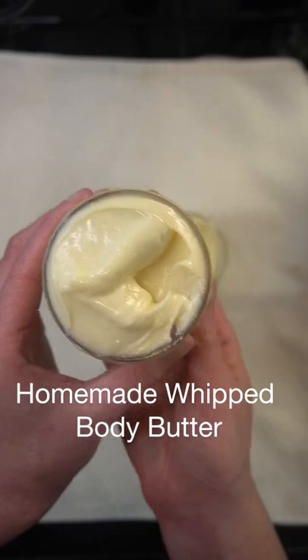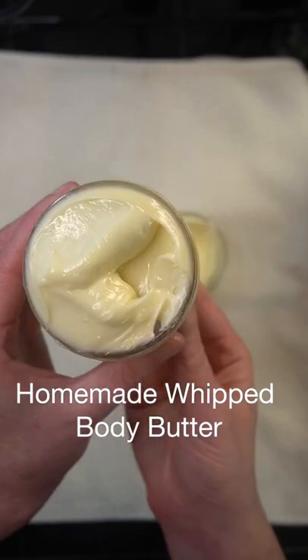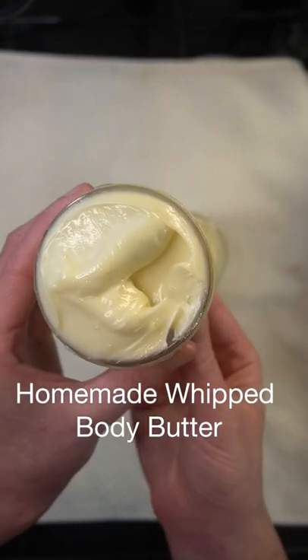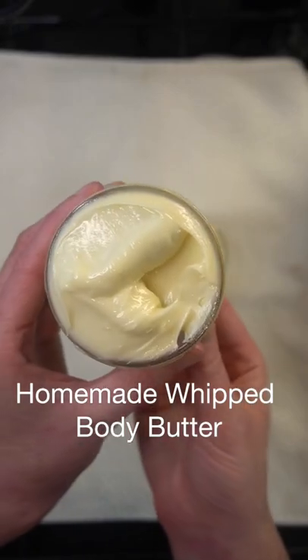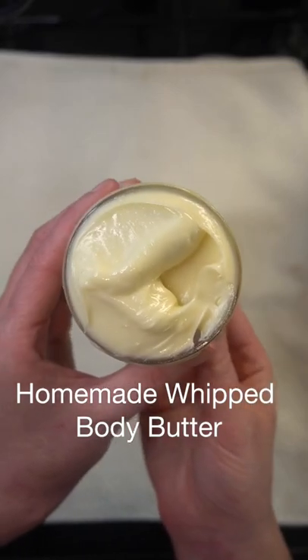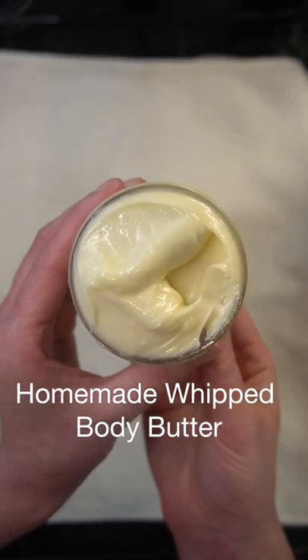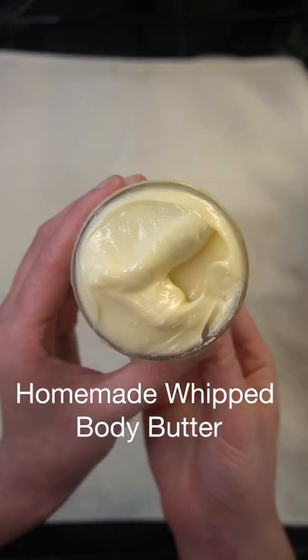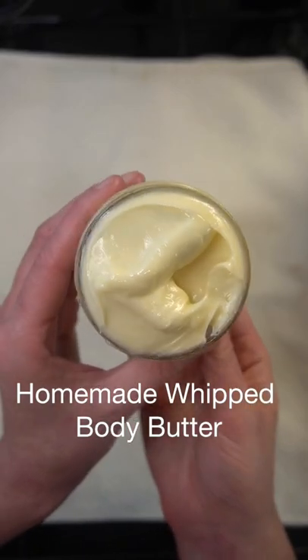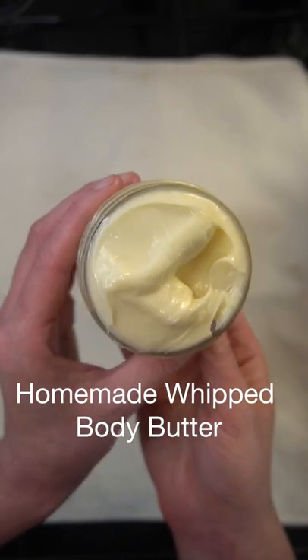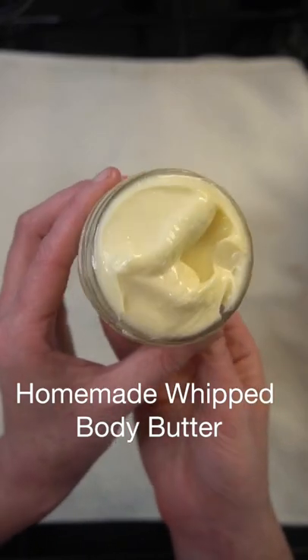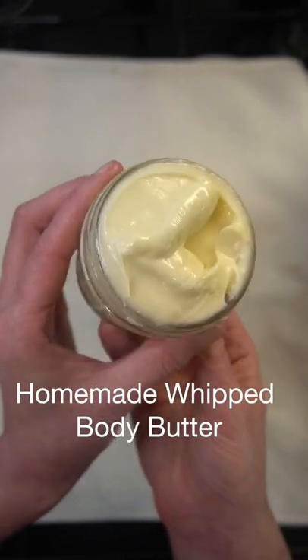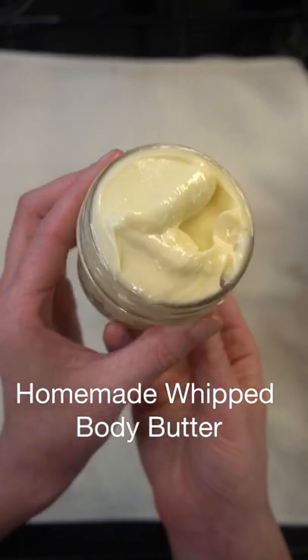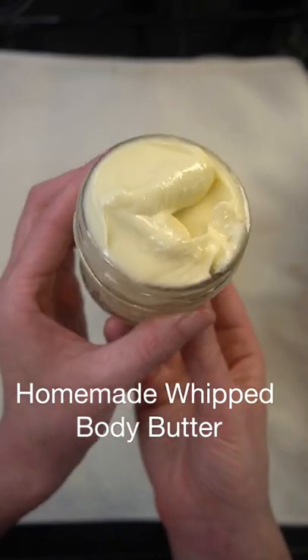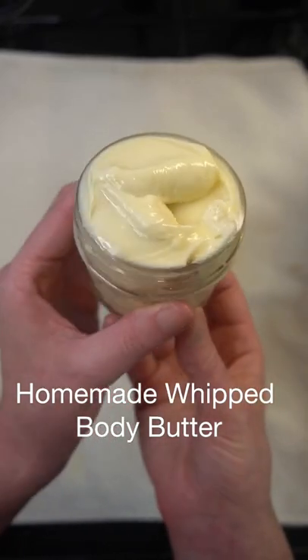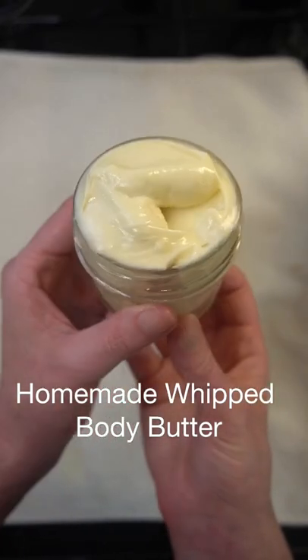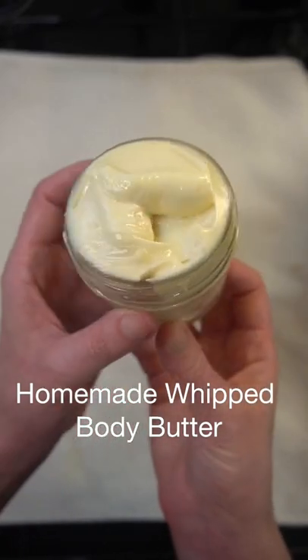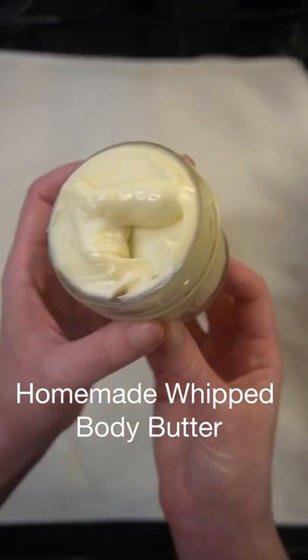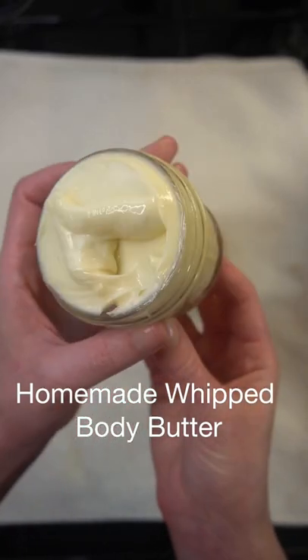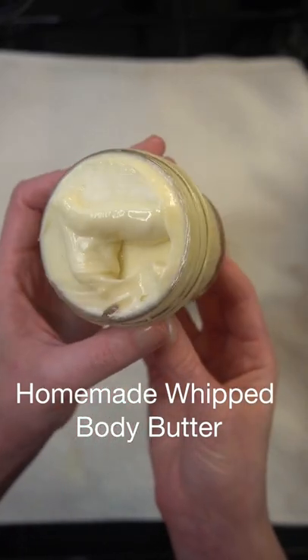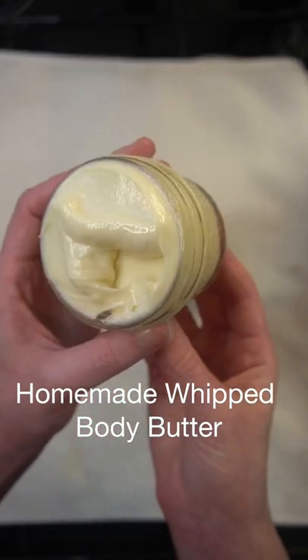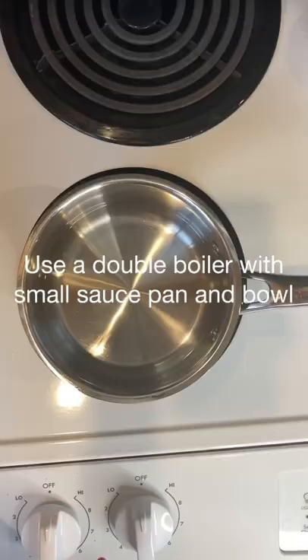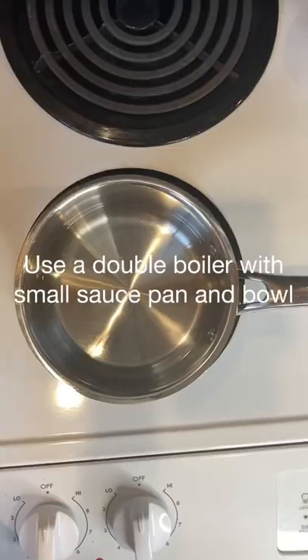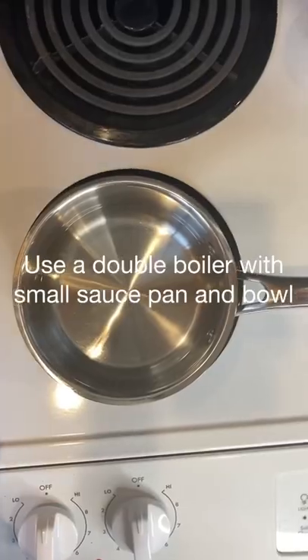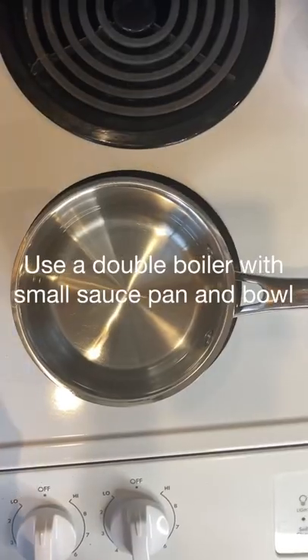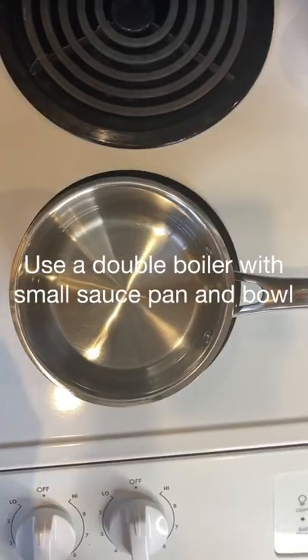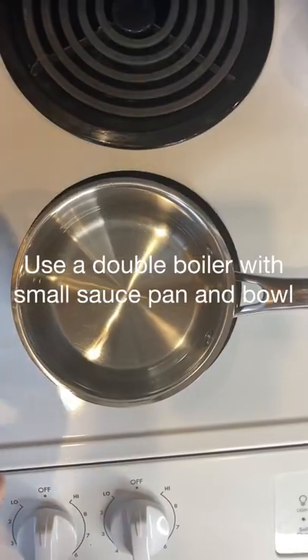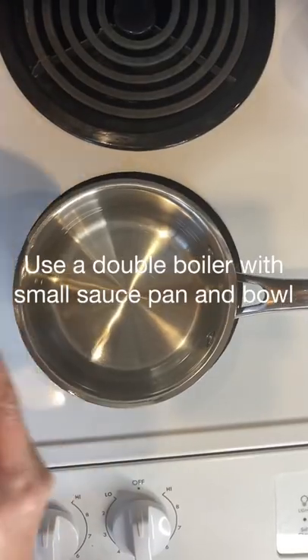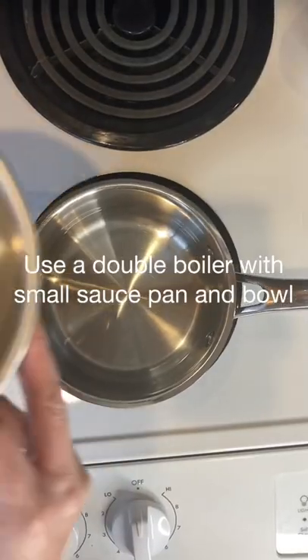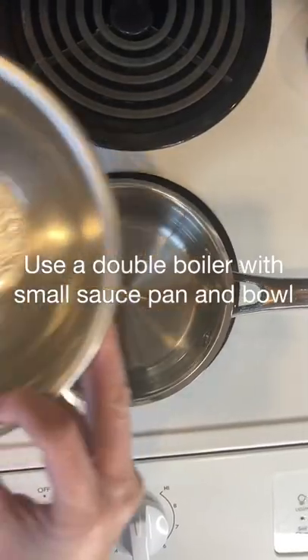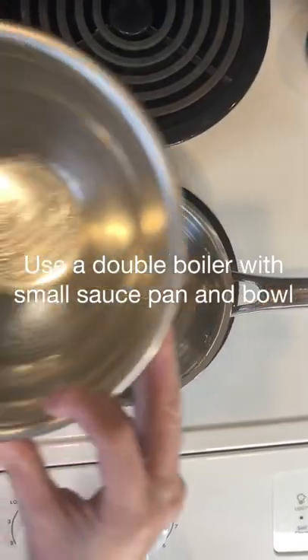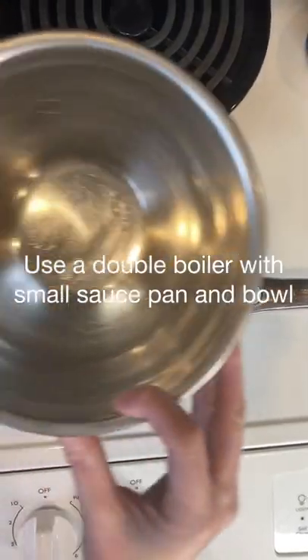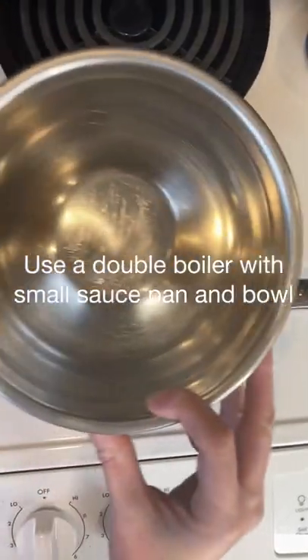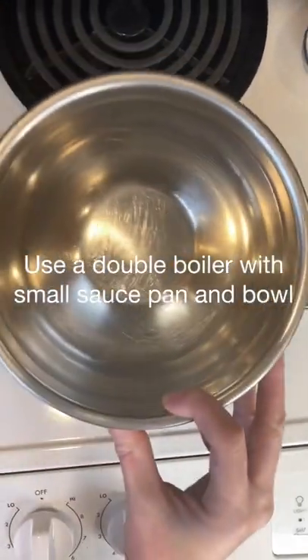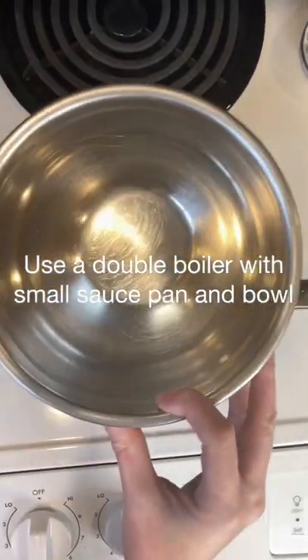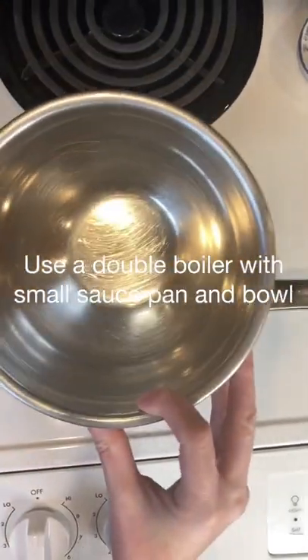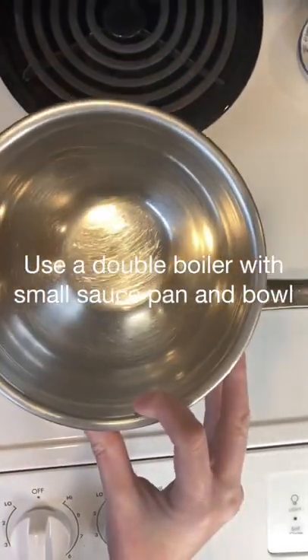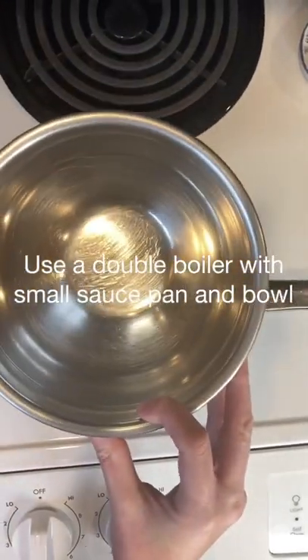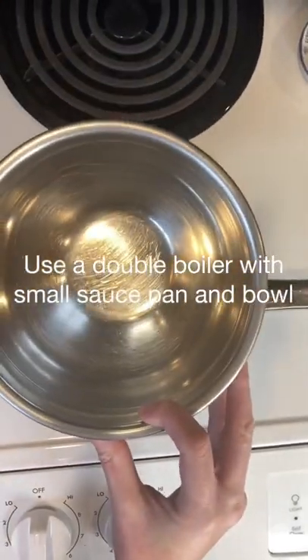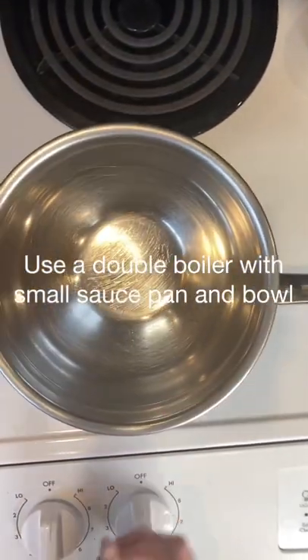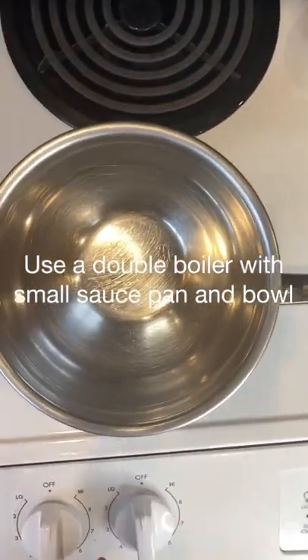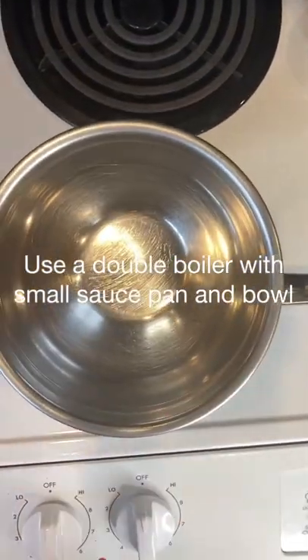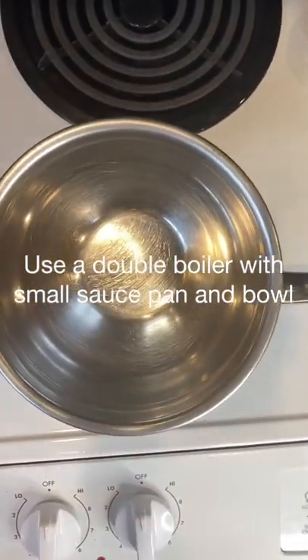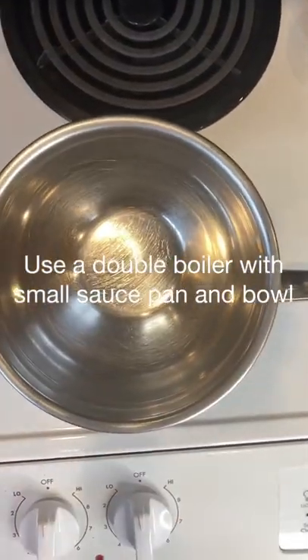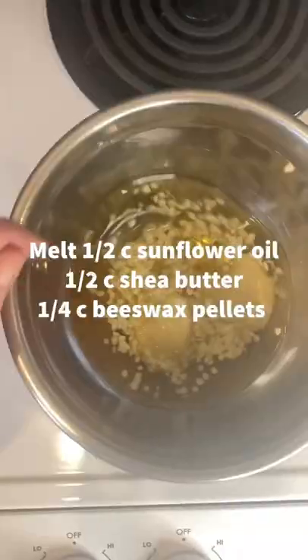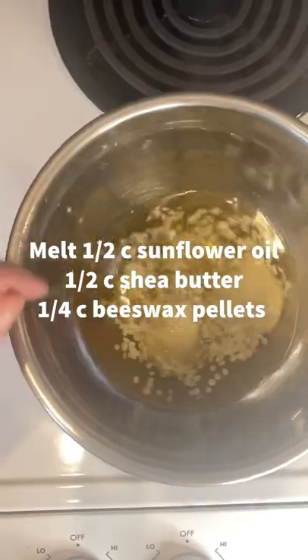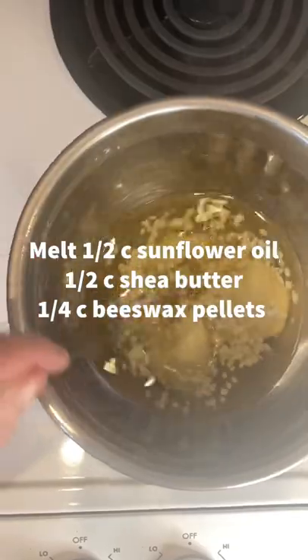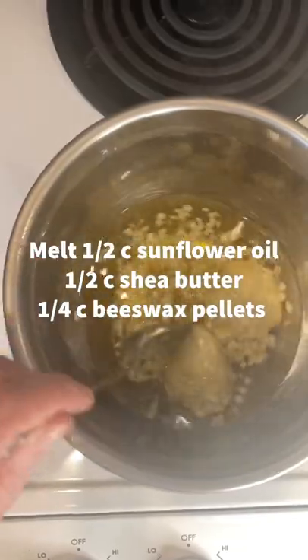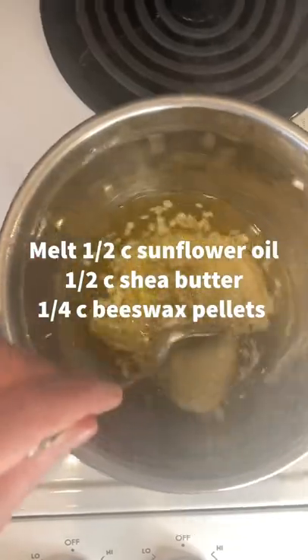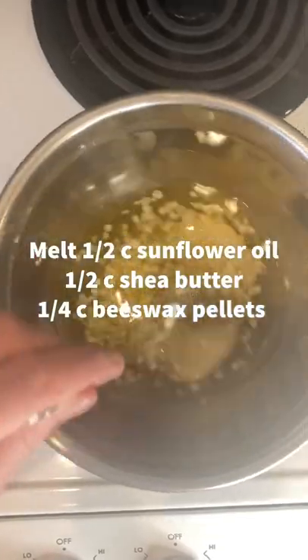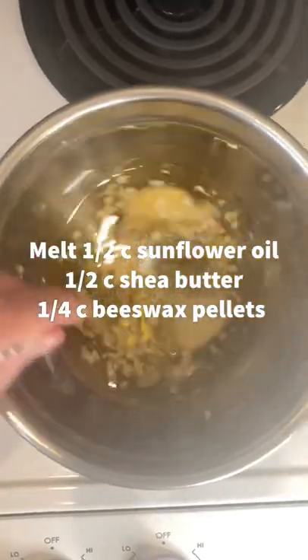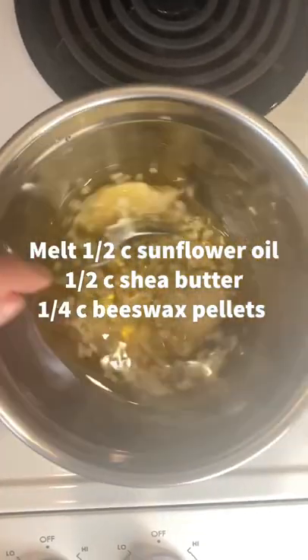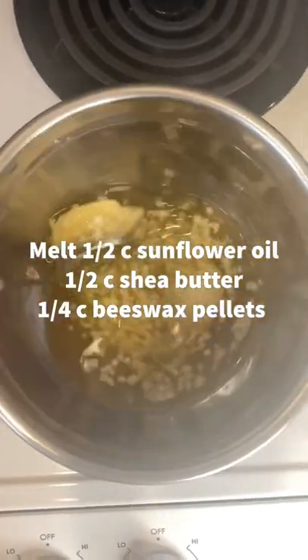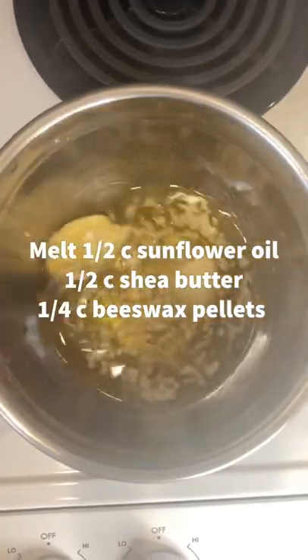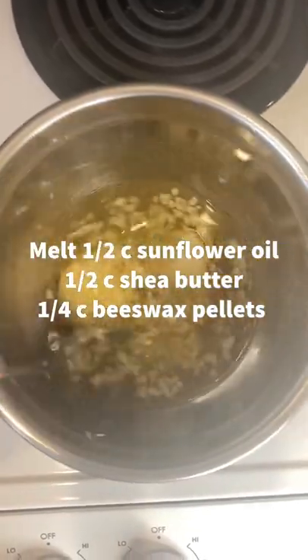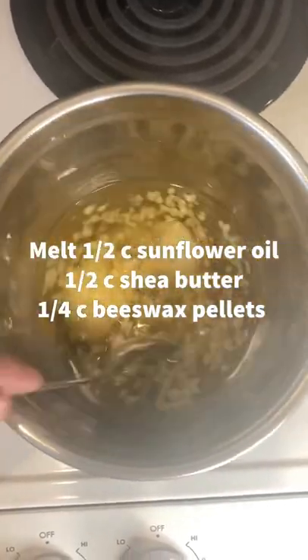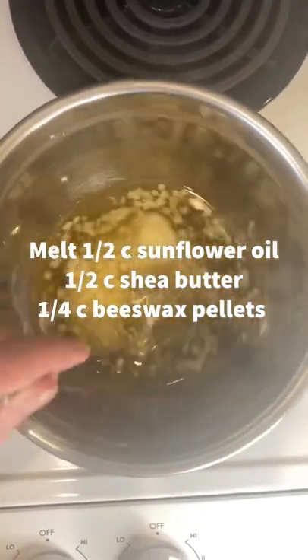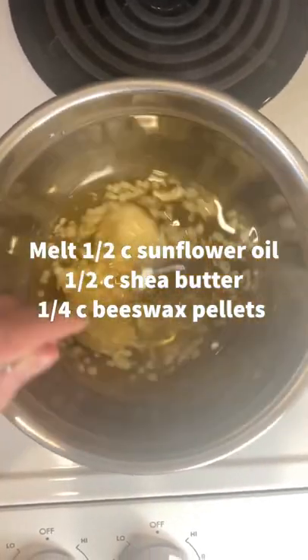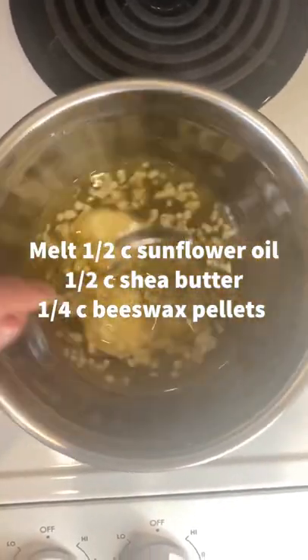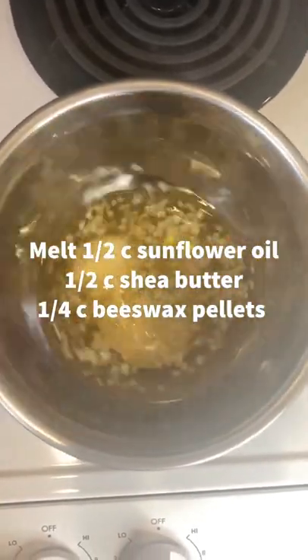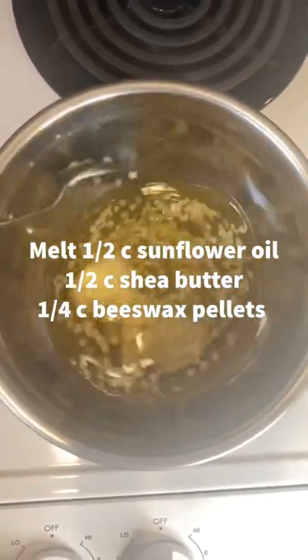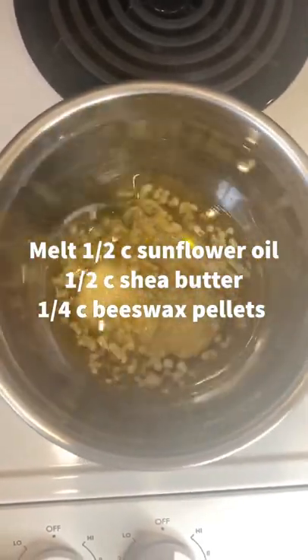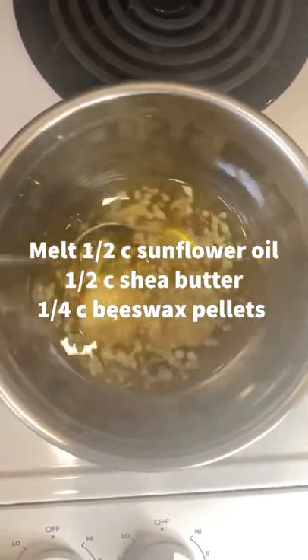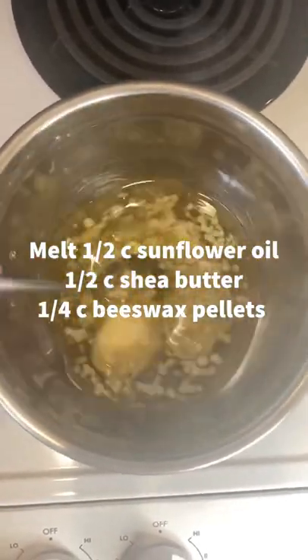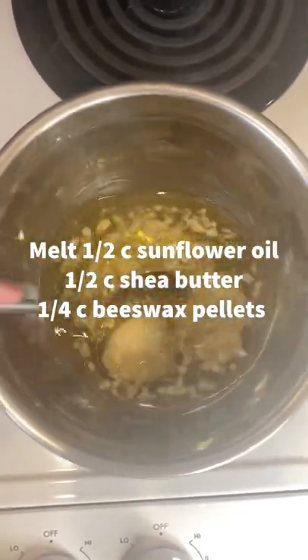You have to try this homemade whipped body butter. First, set up your double boiler, then melt sunflower oil, shea butter, and beeswax.